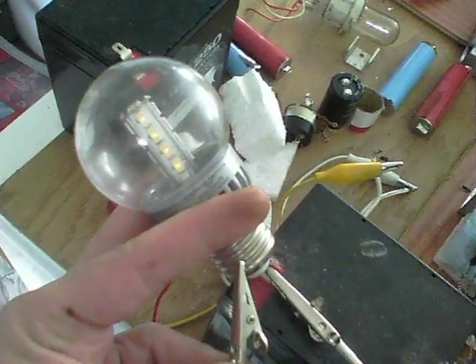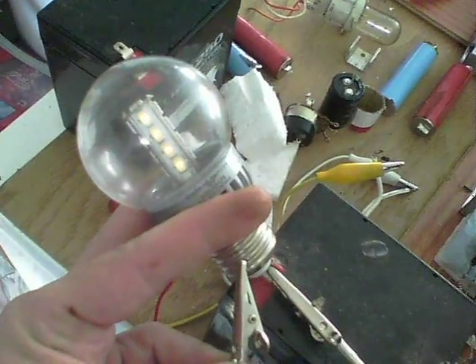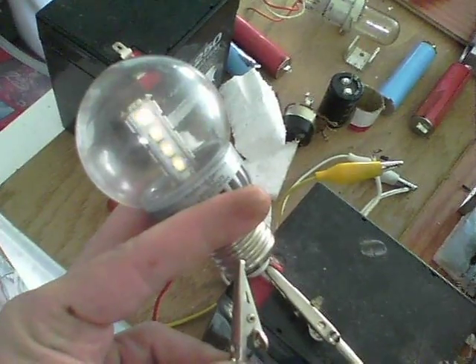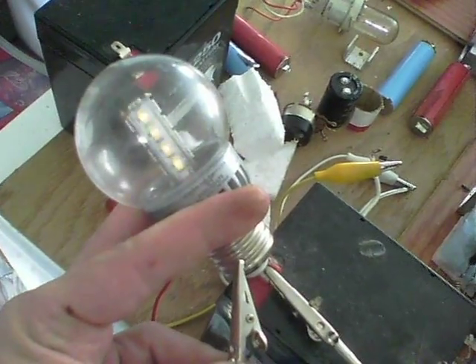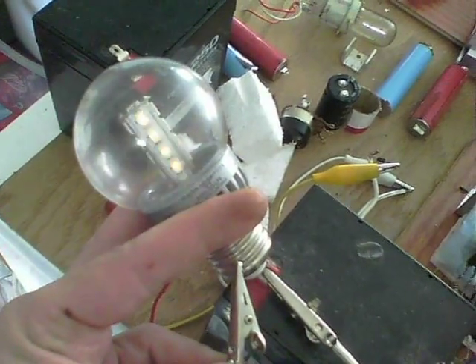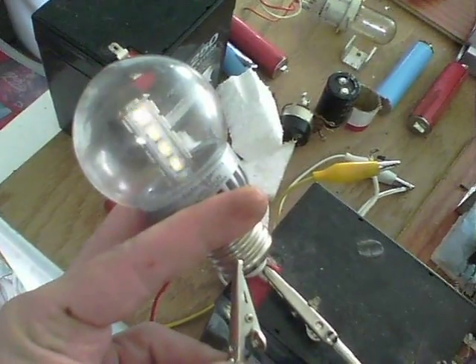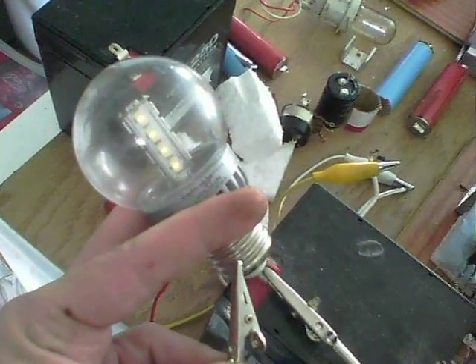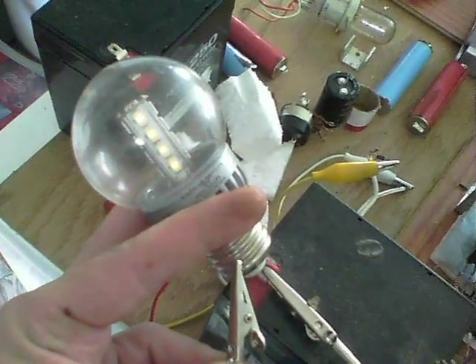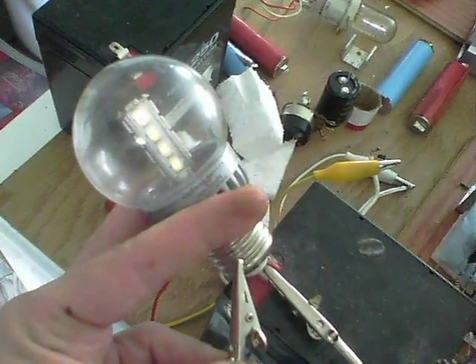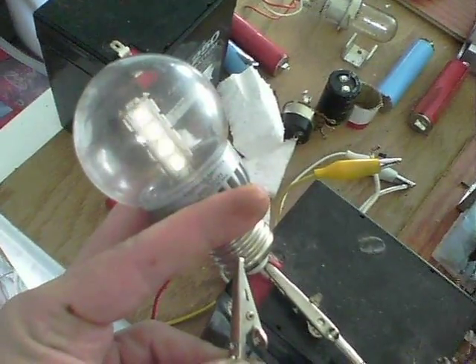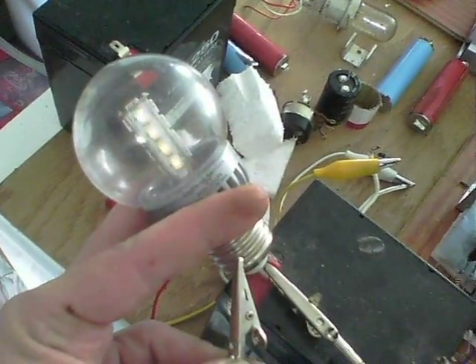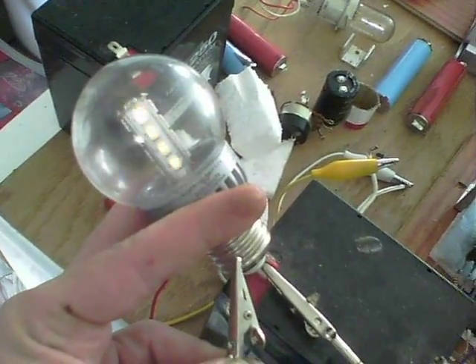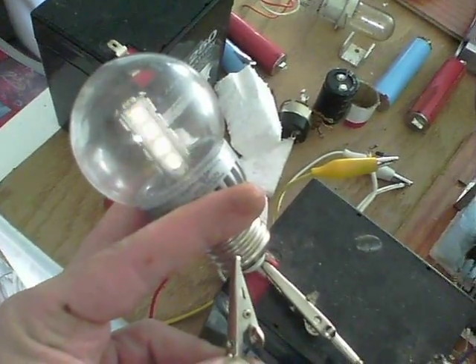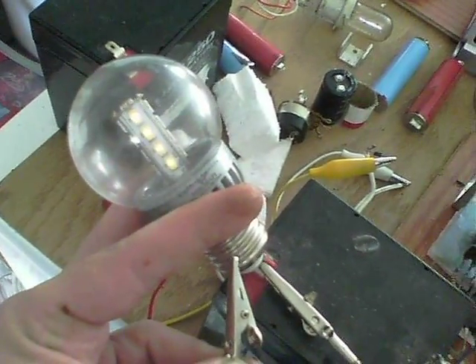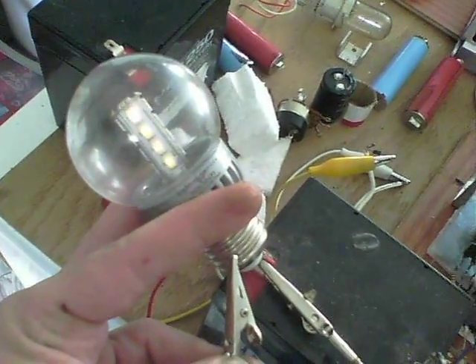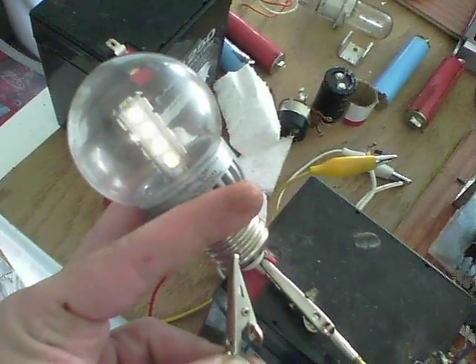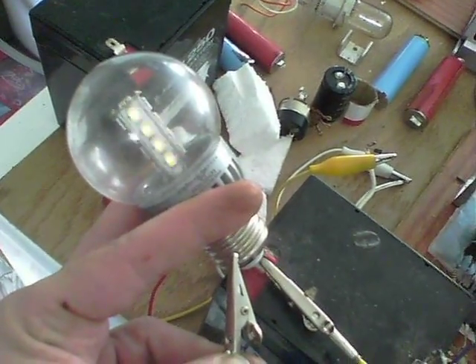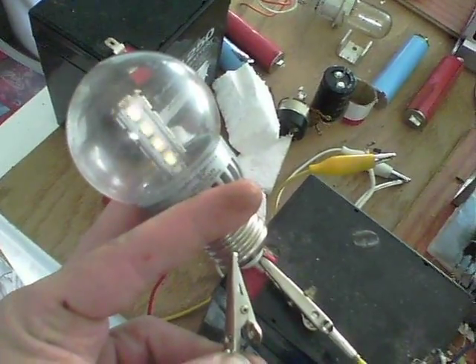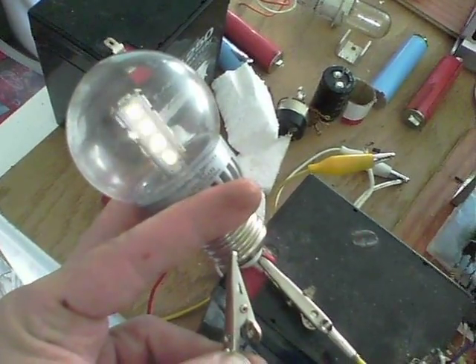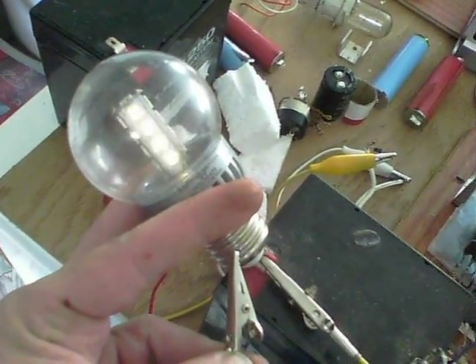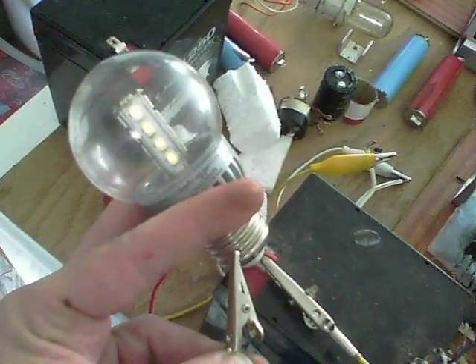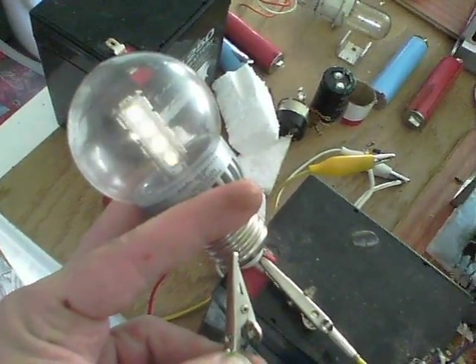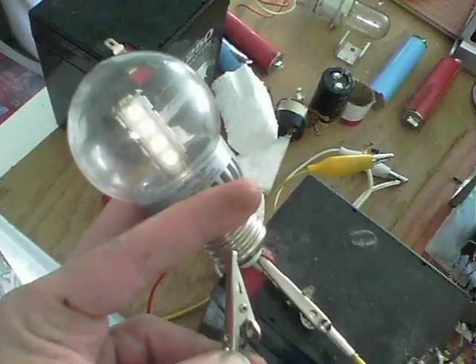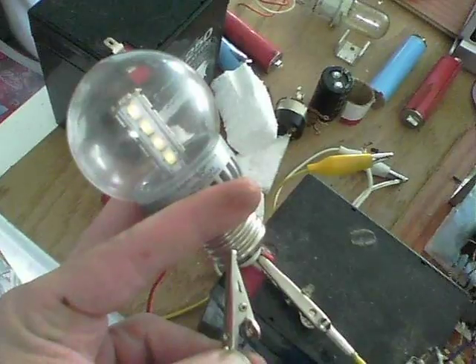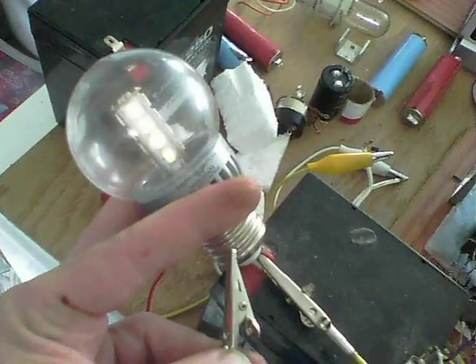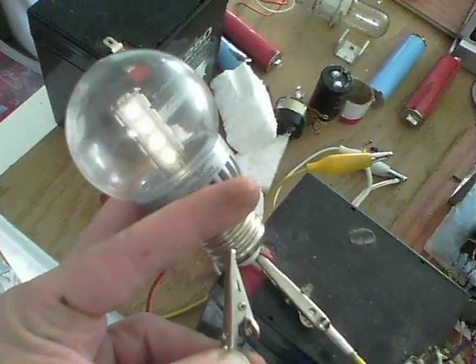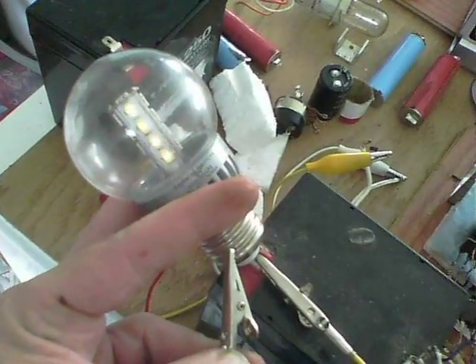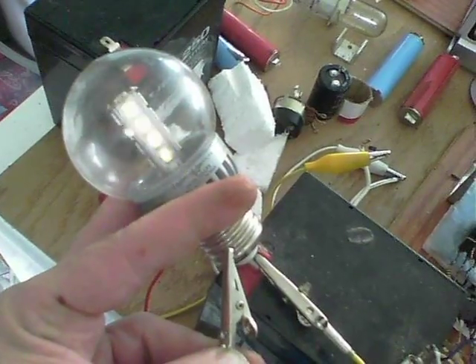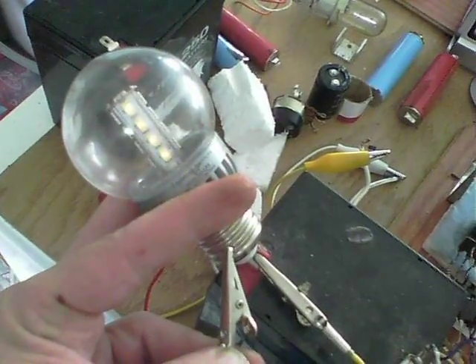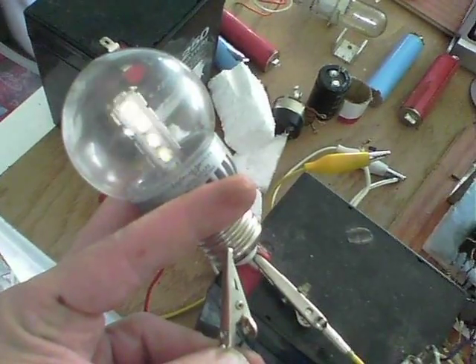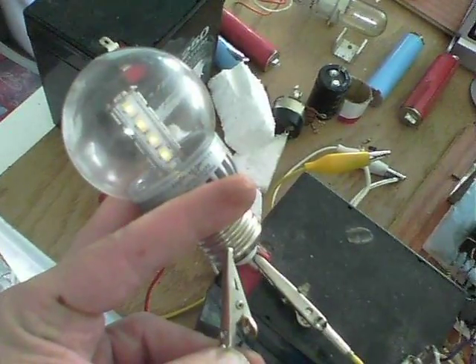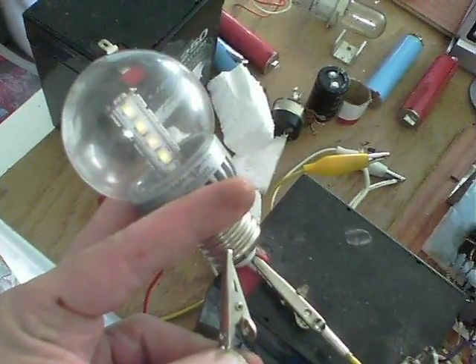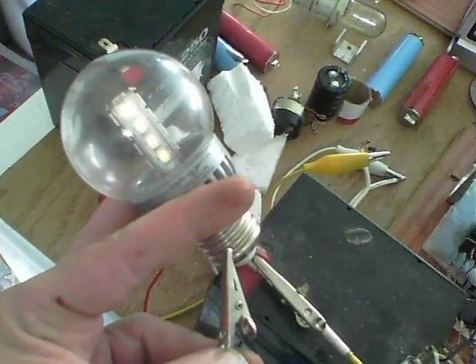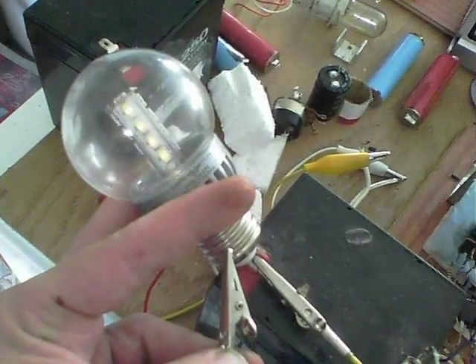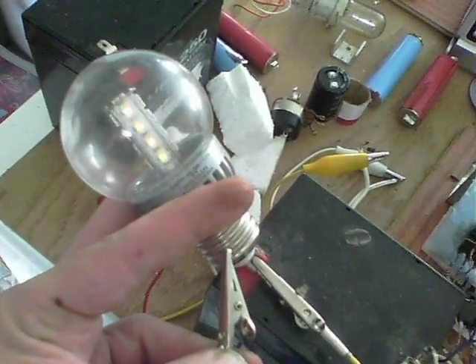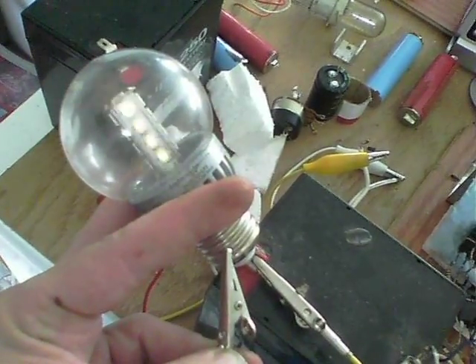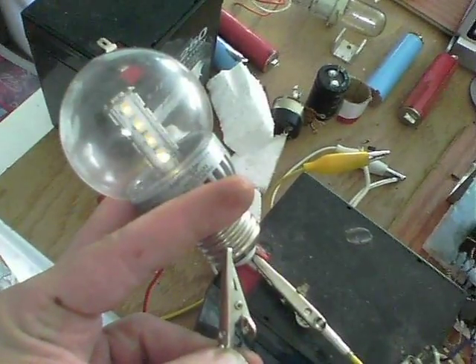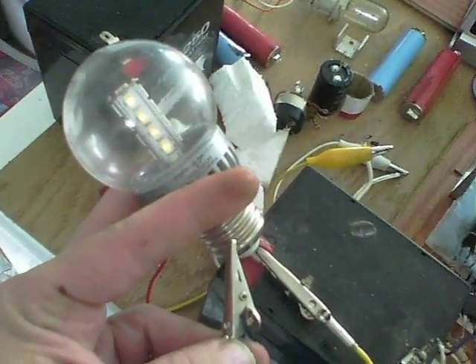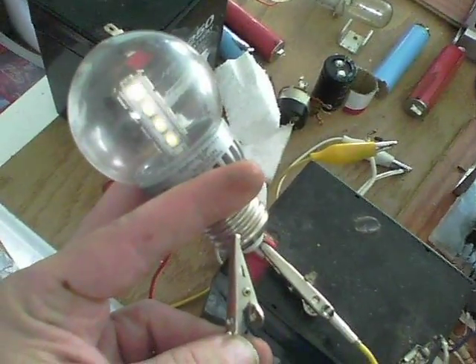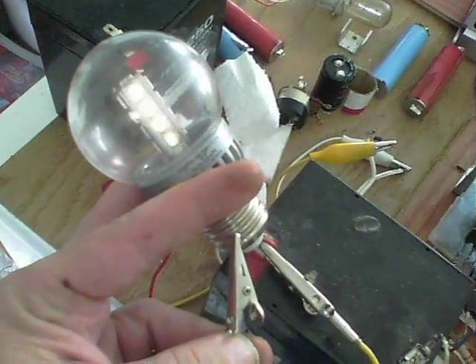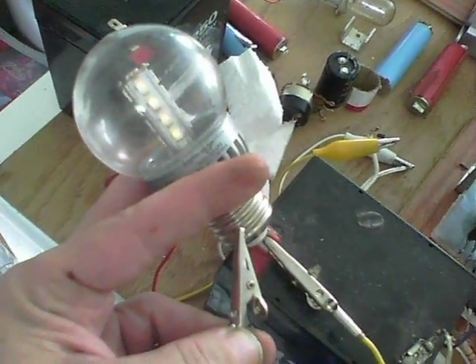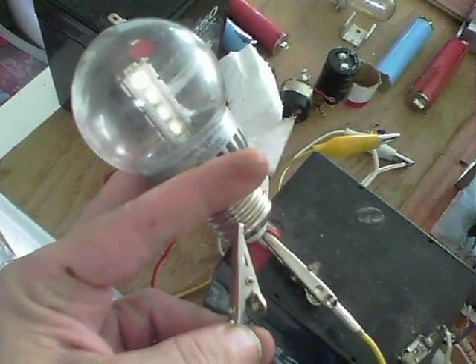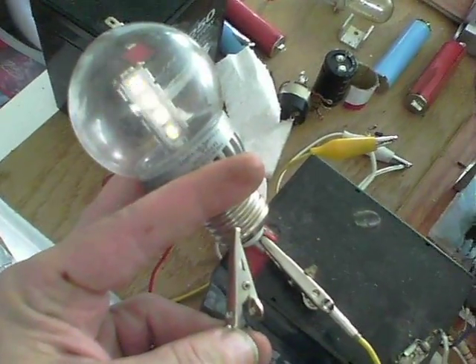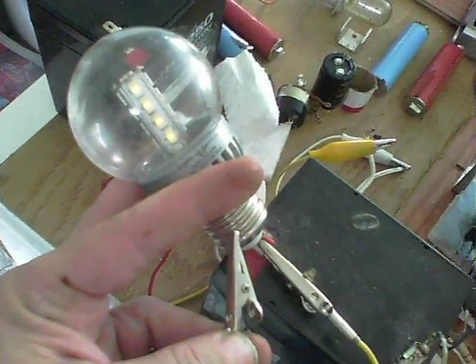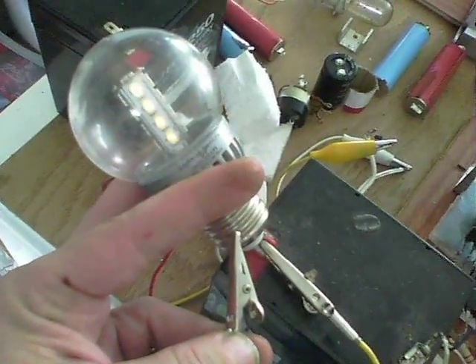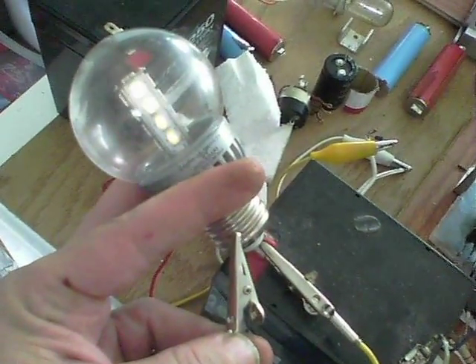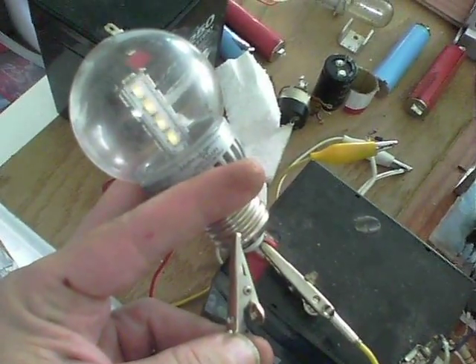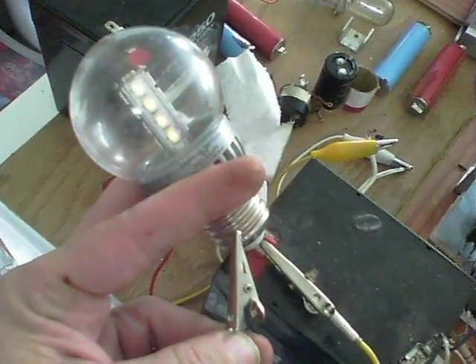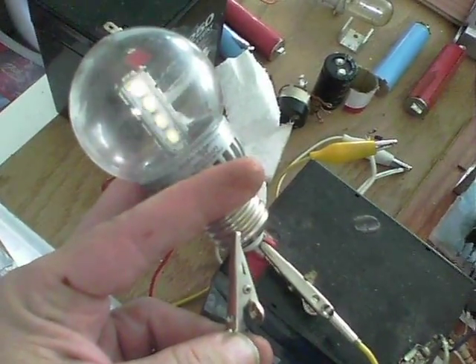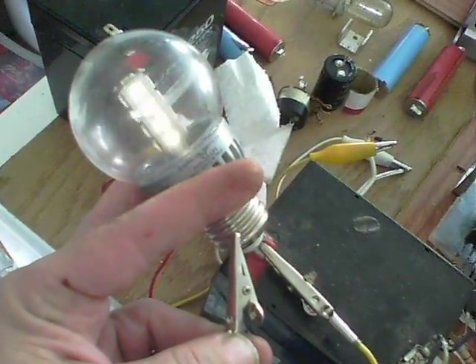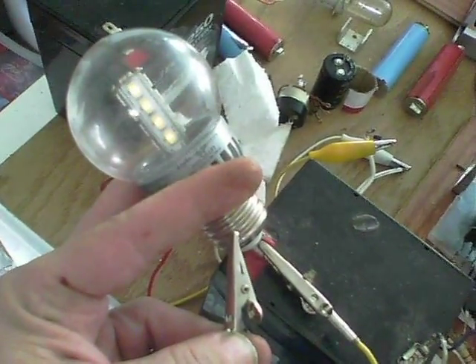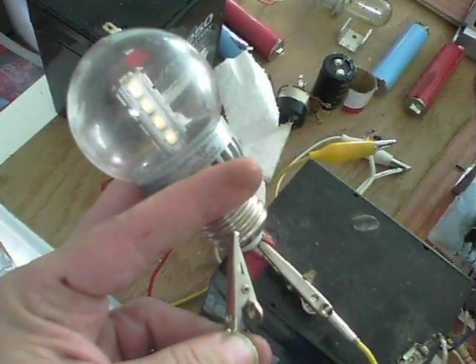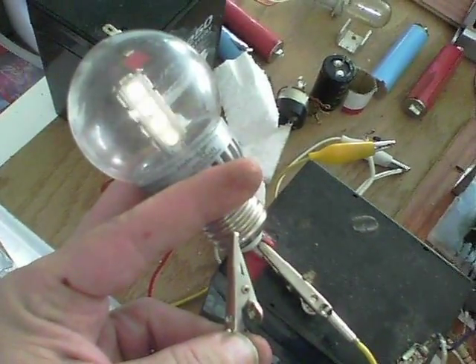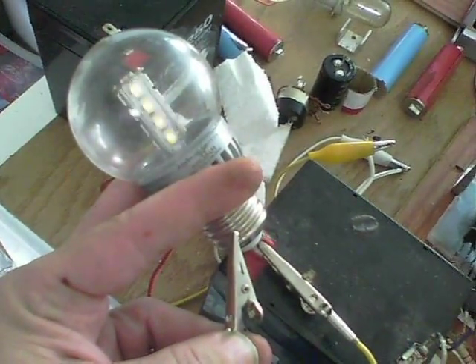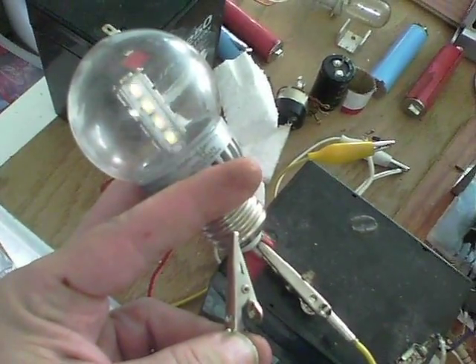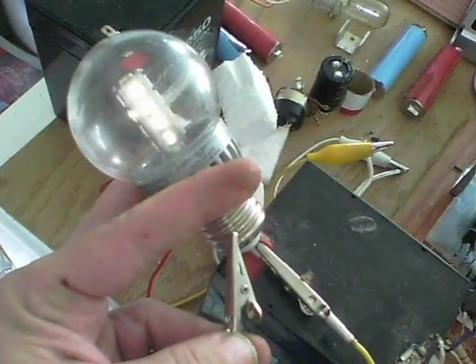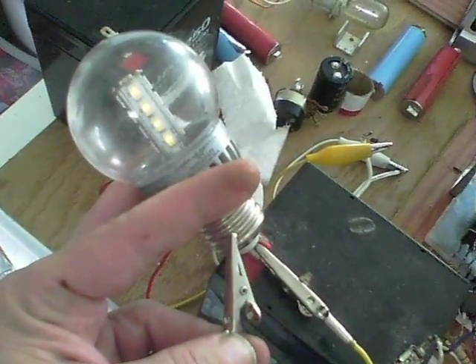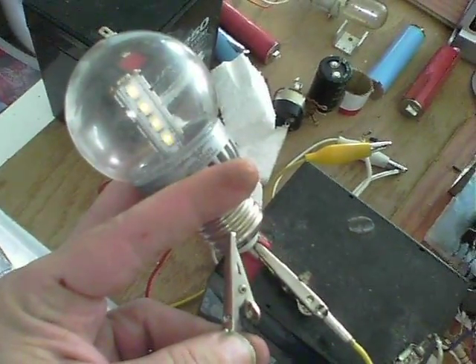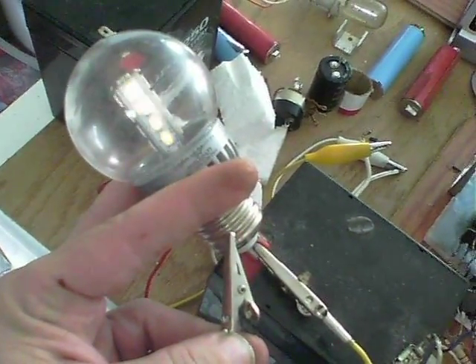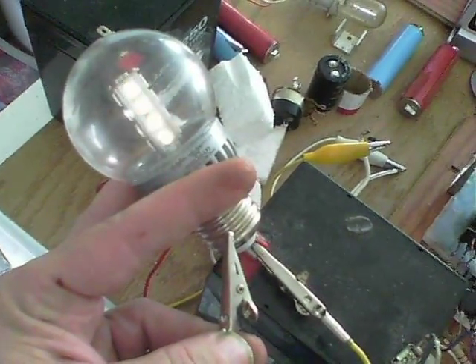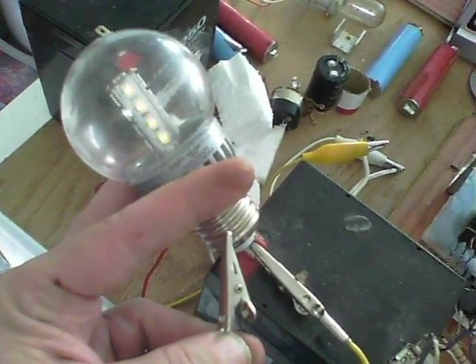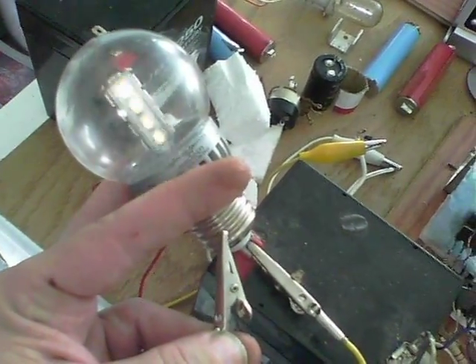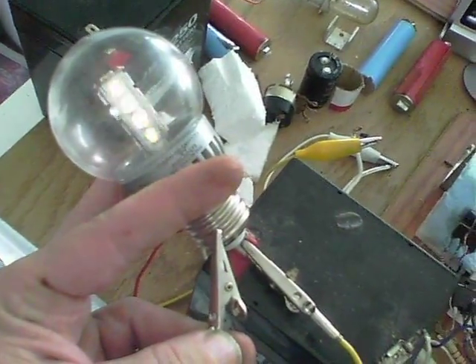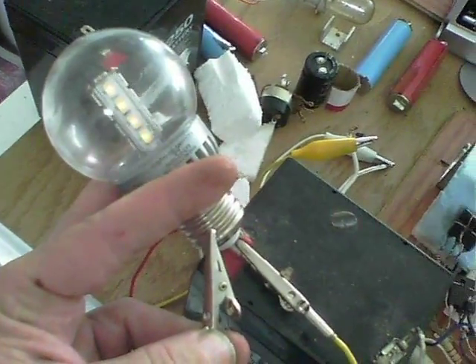Here we are with it running the light bulb. That's 120 volt, 2.5 watt. Cool.